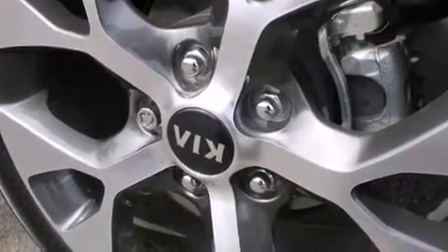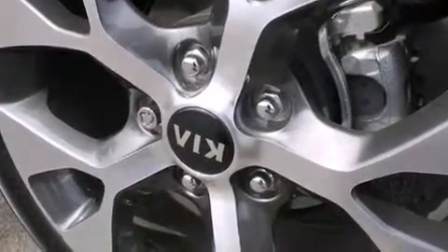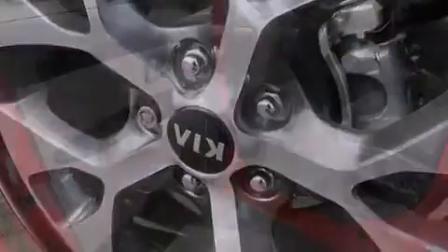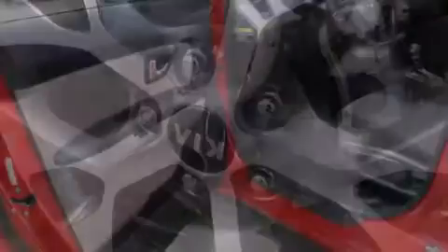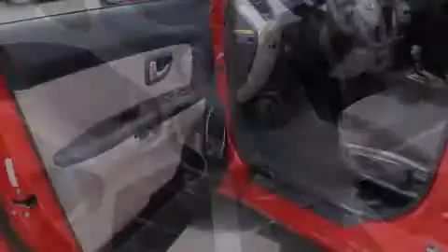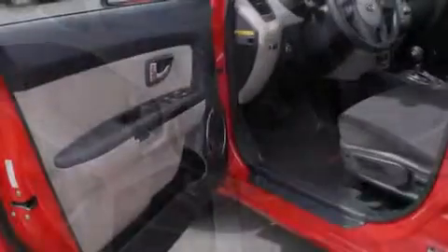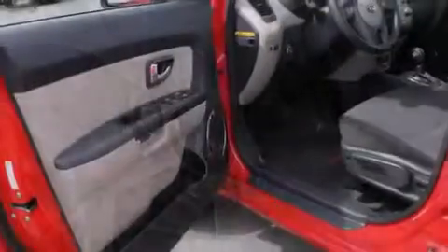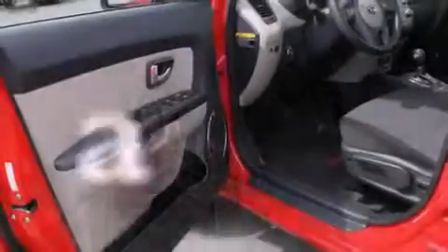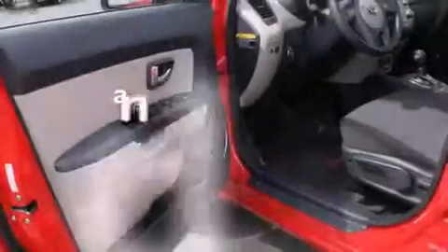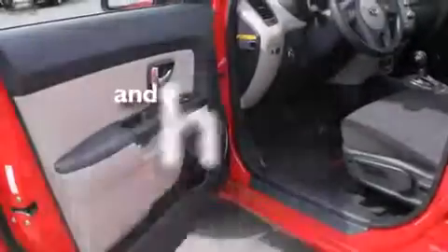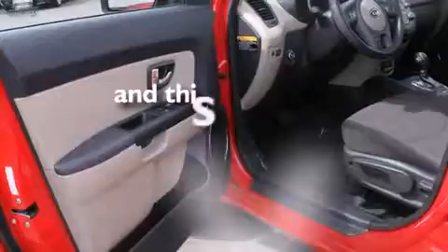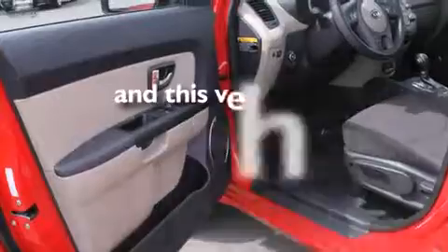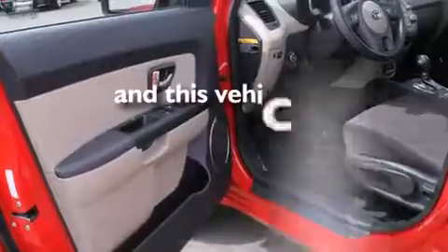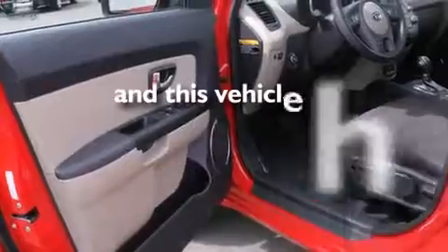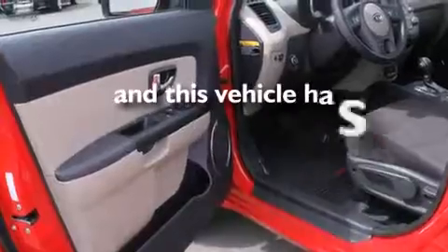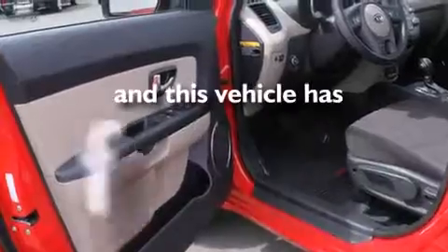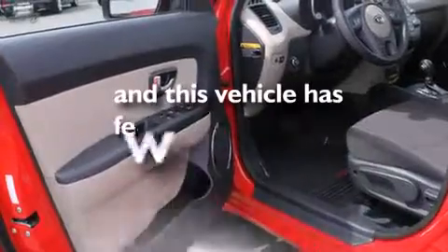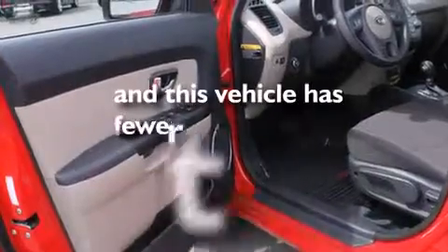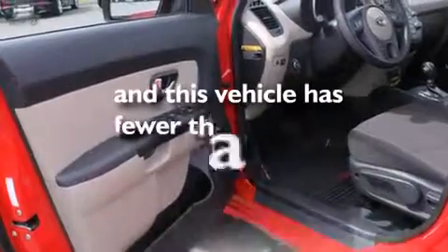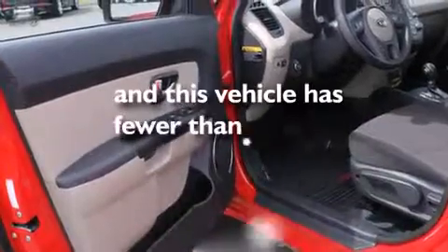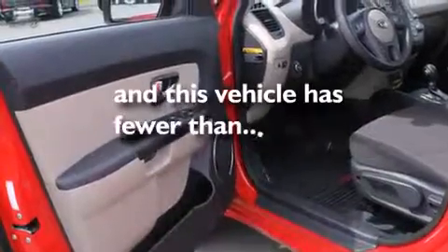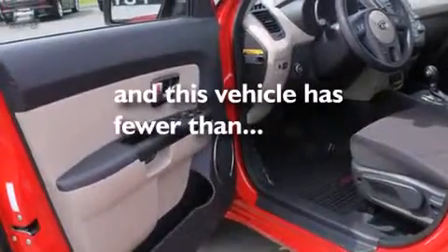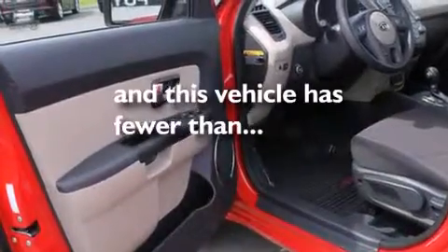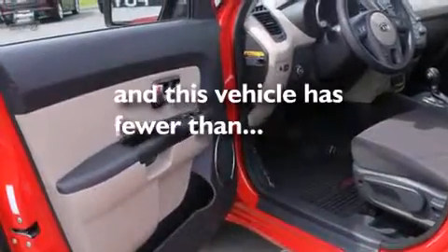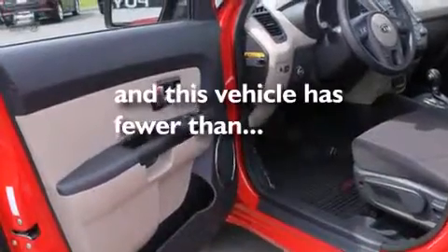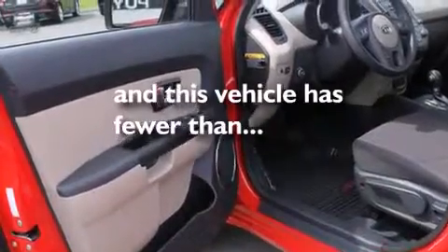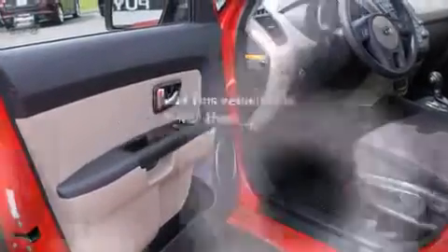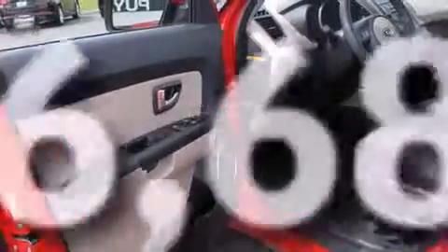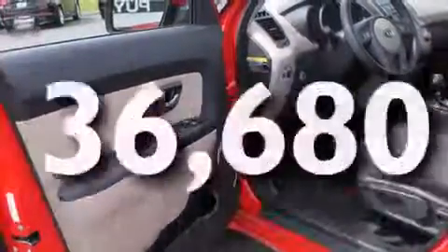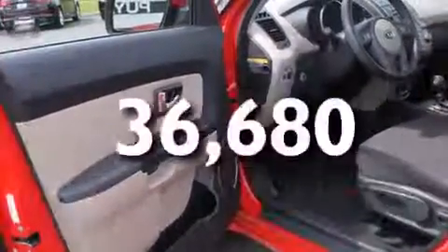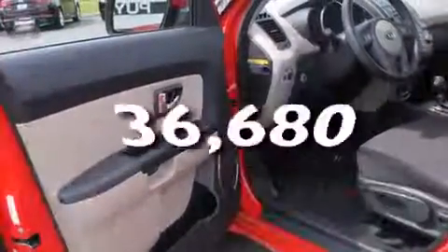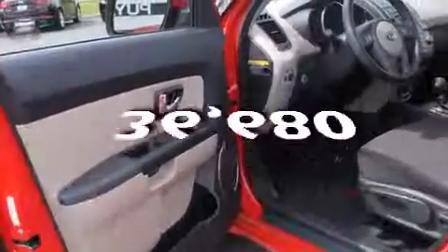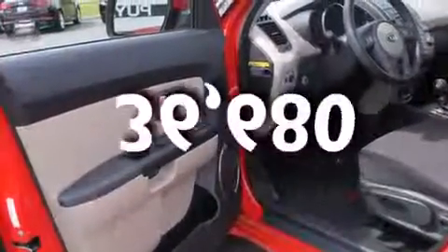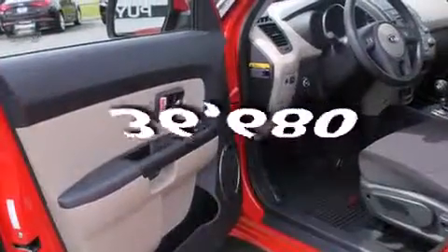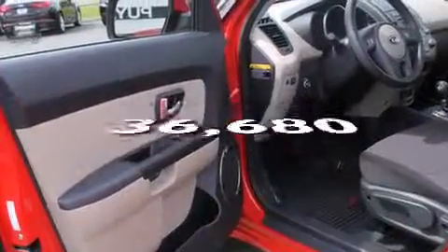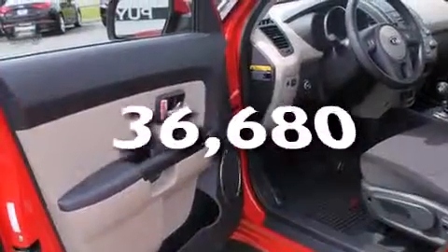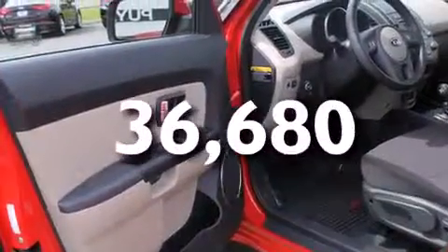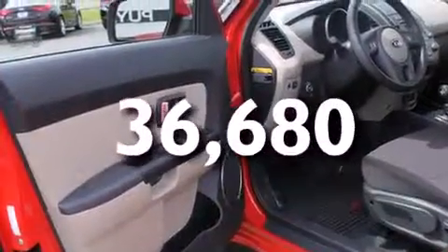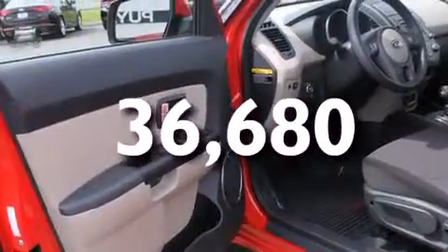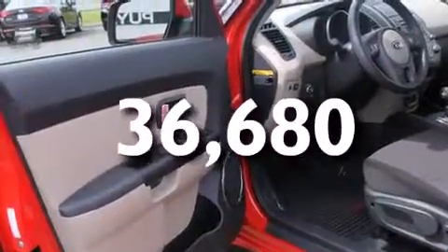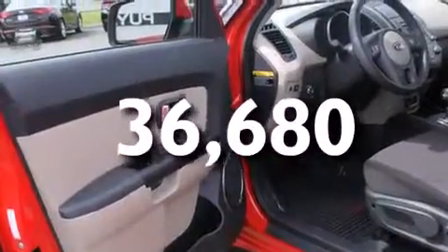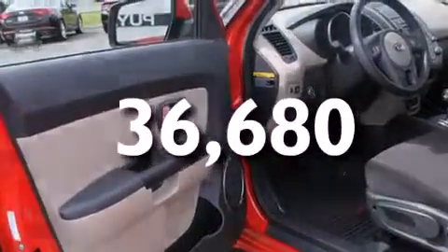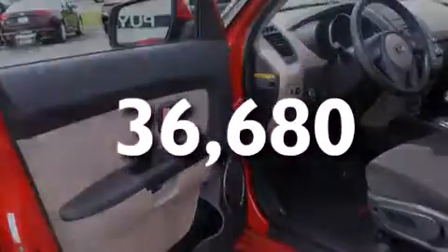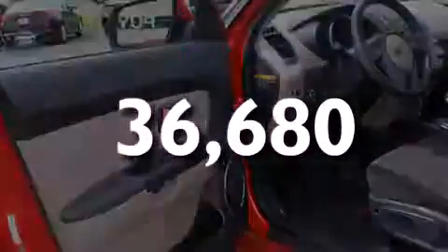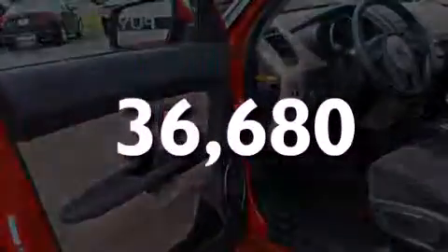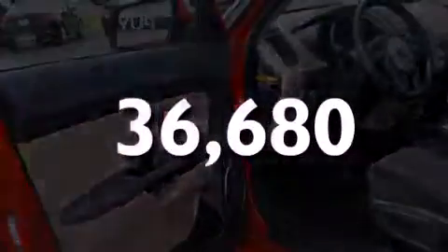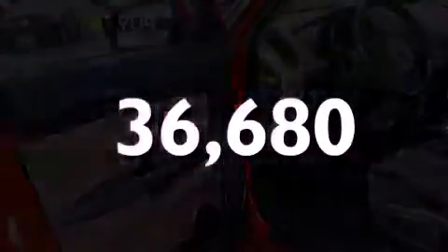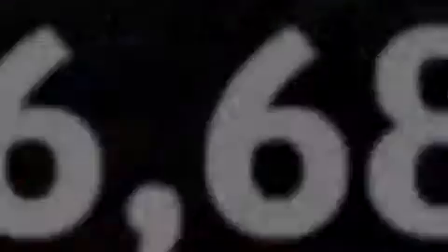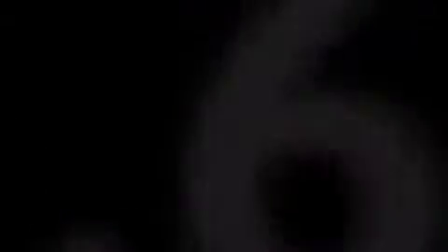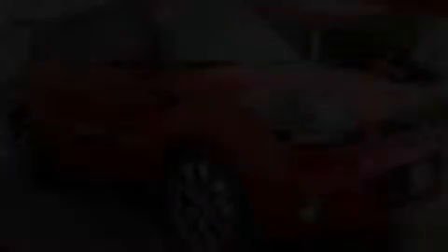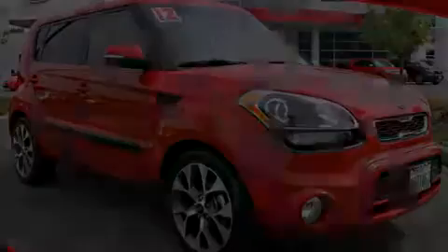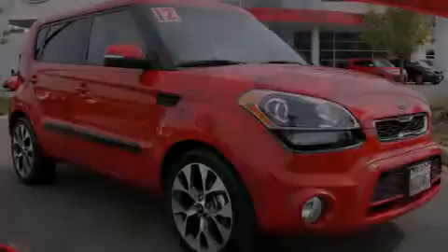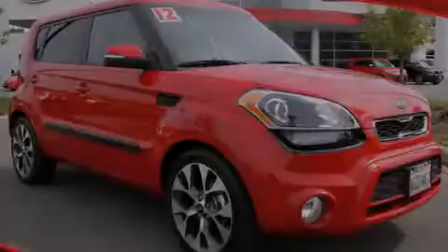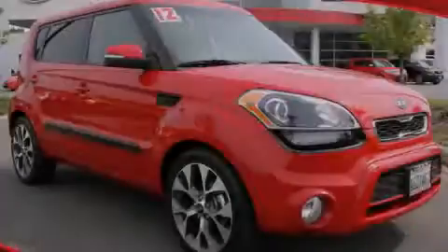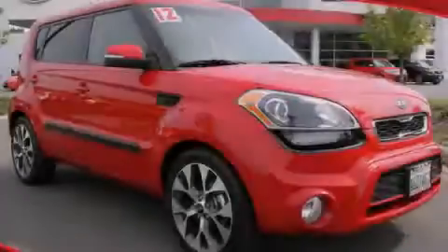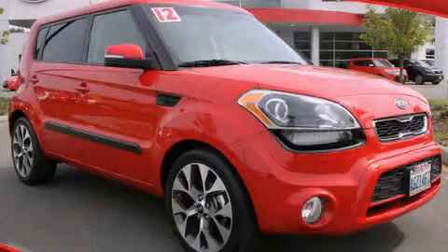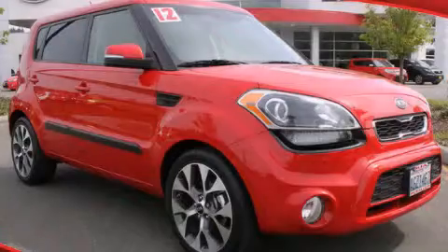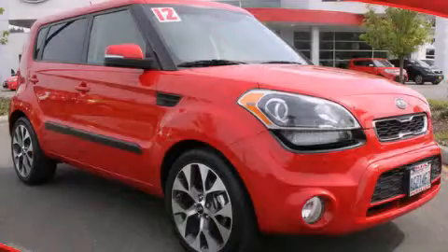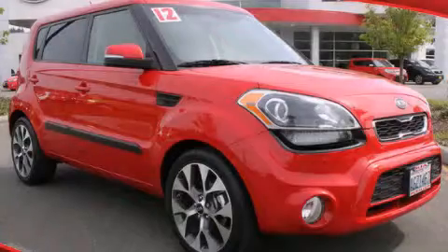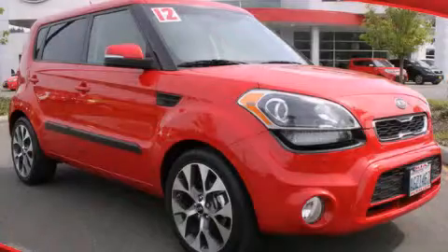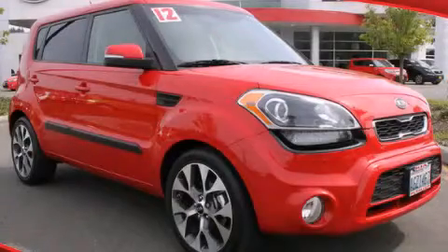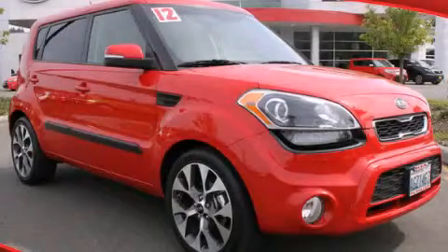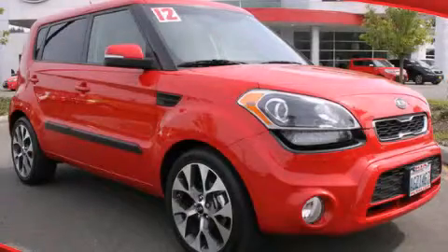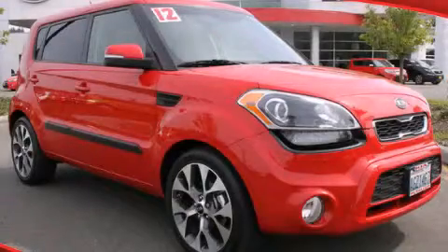This vehicle has fewer than 37,000 miles on the odometer. Stop by today and test drive this automobile for yourself.